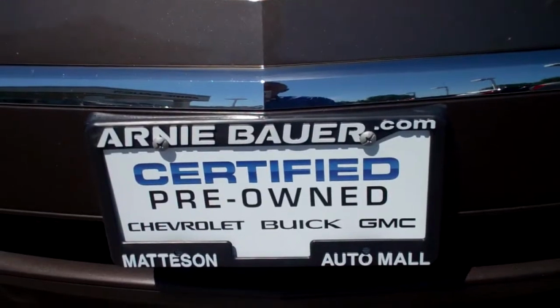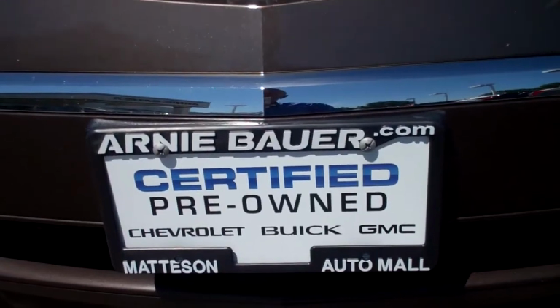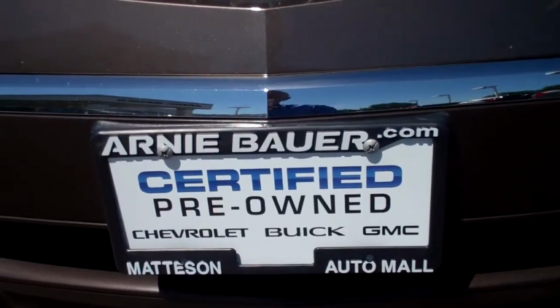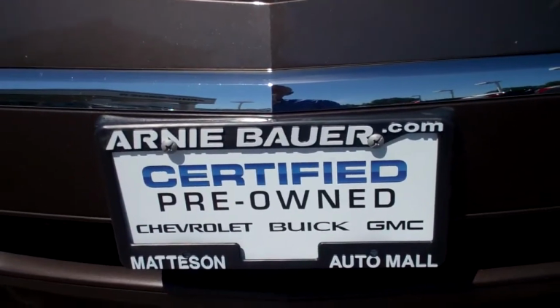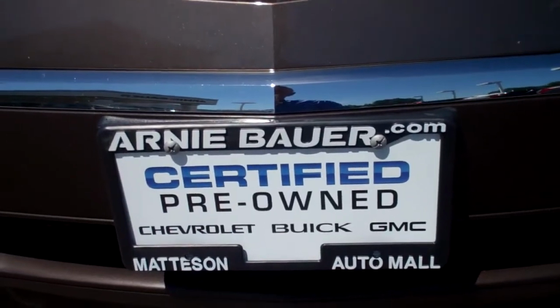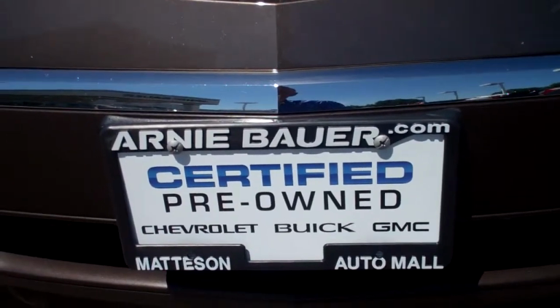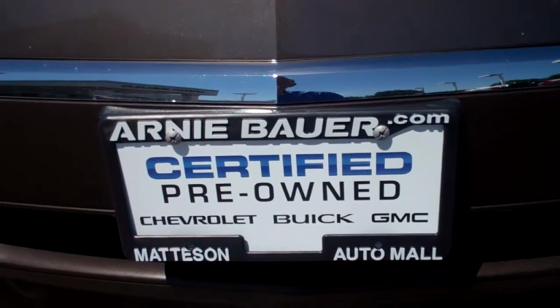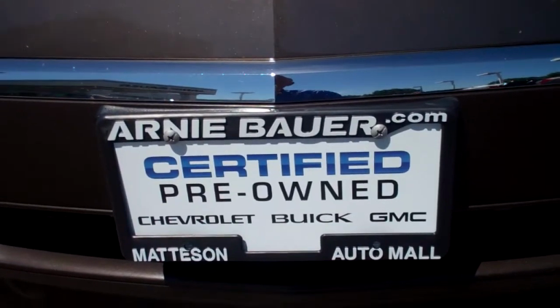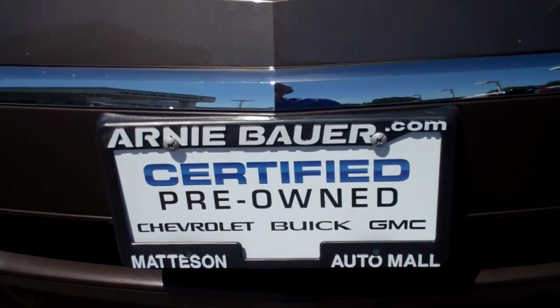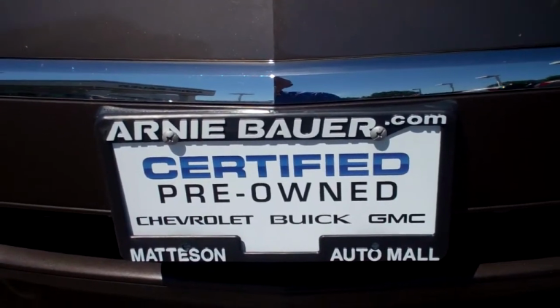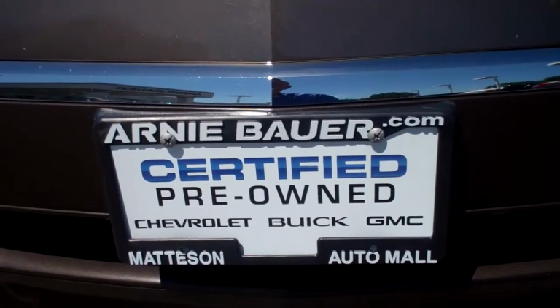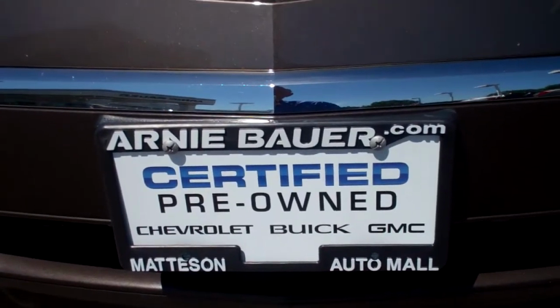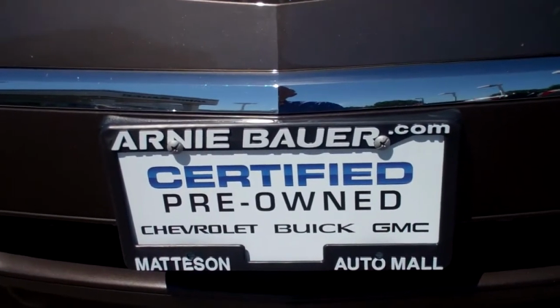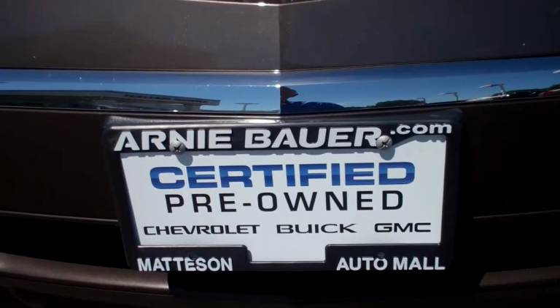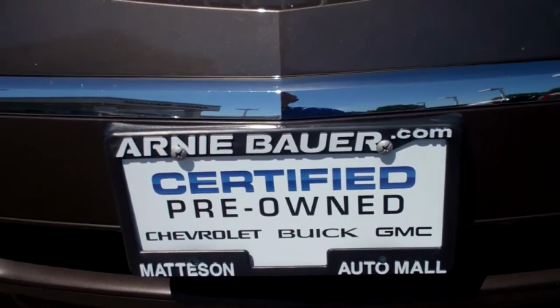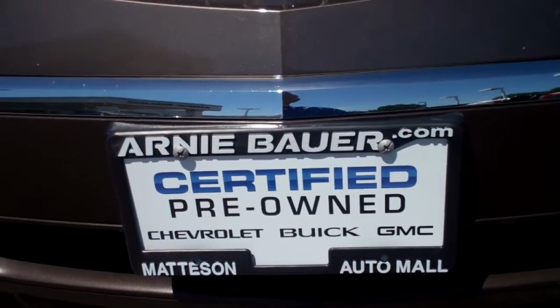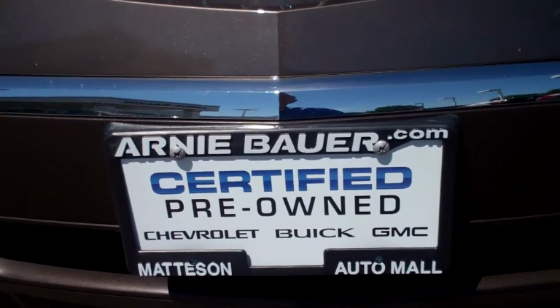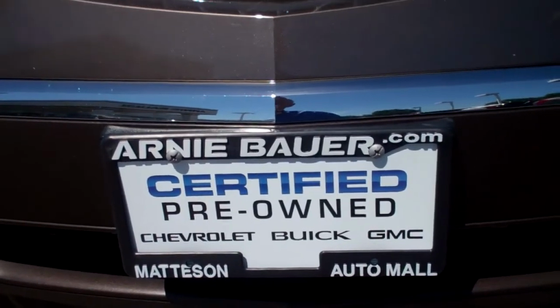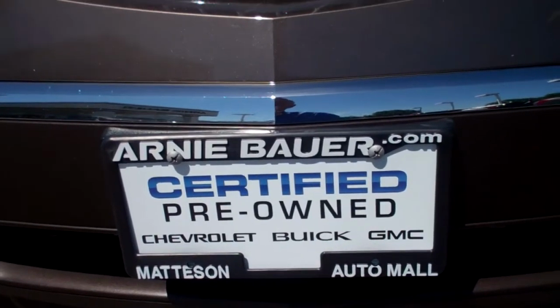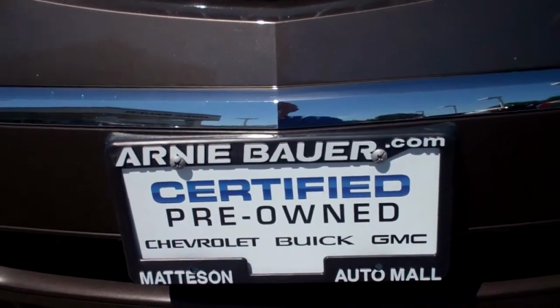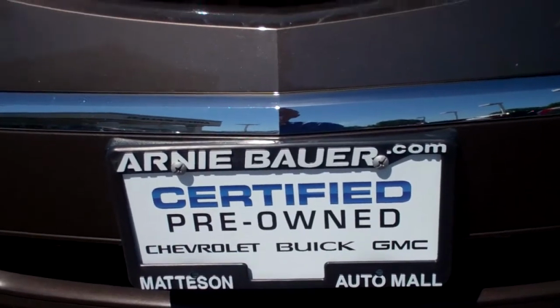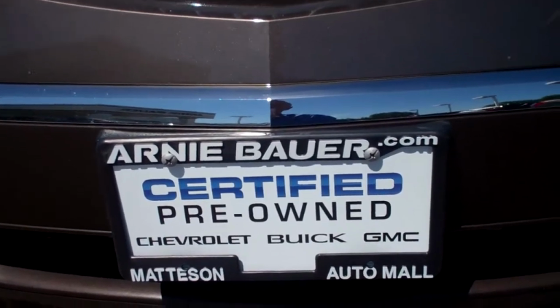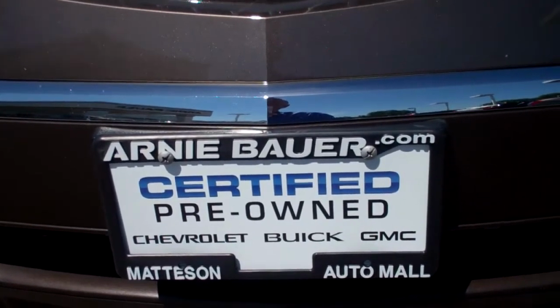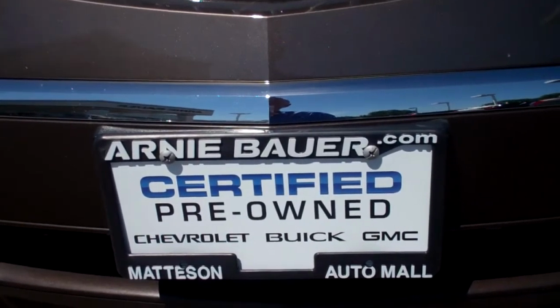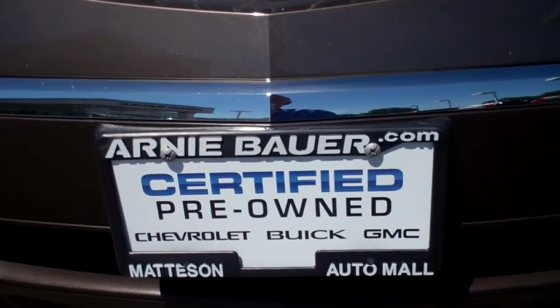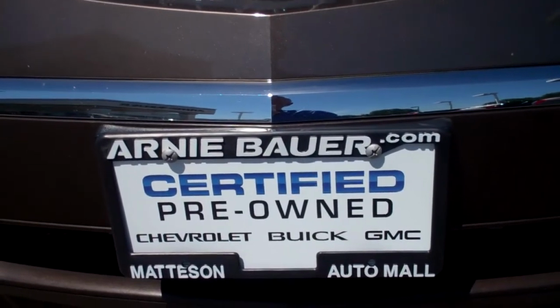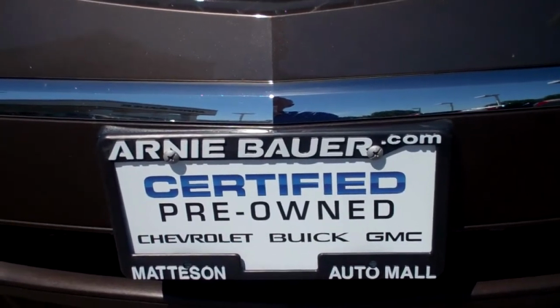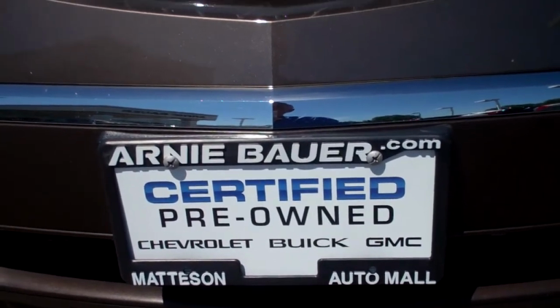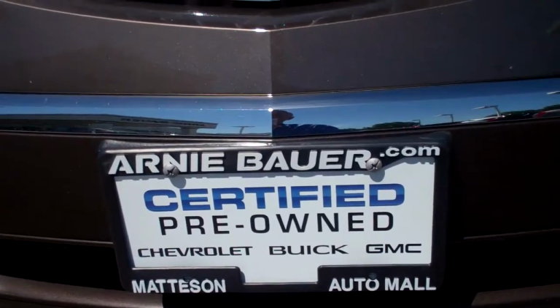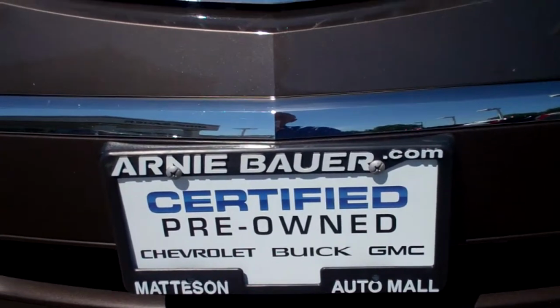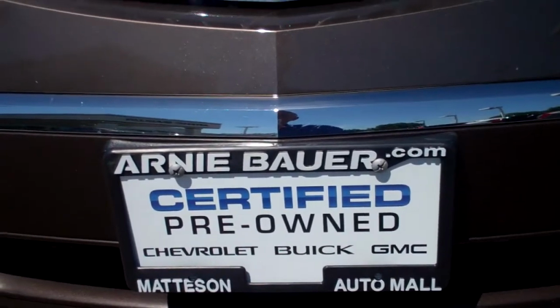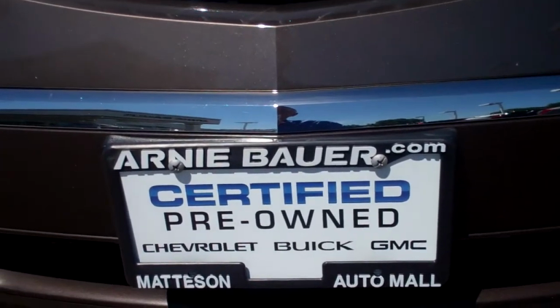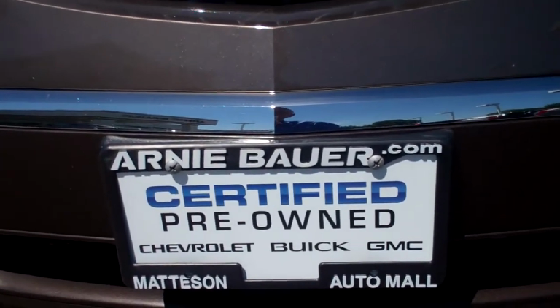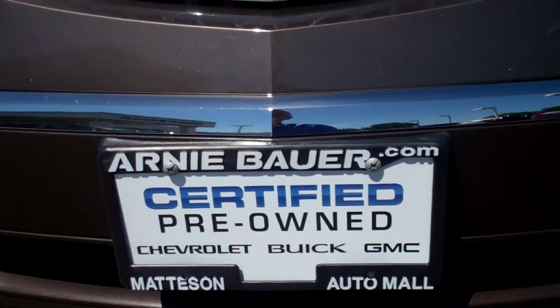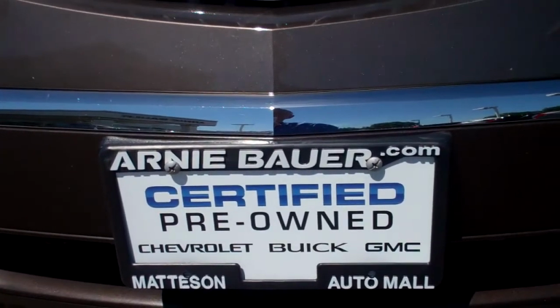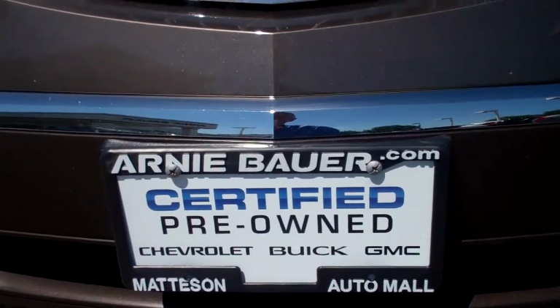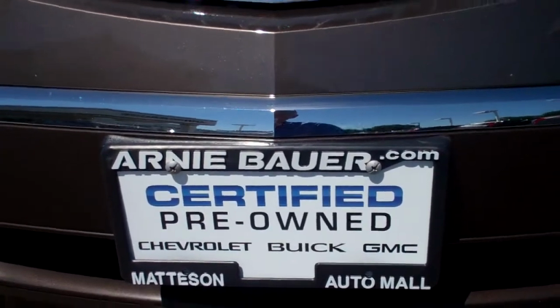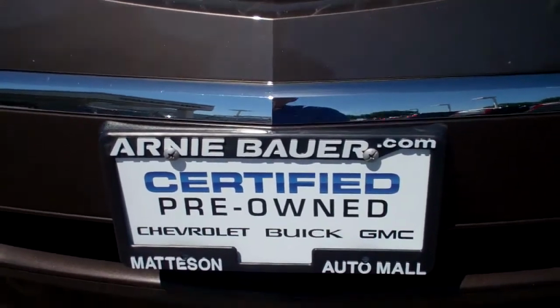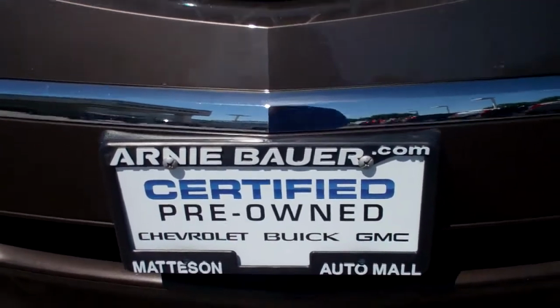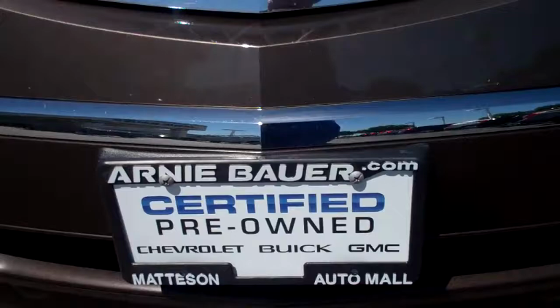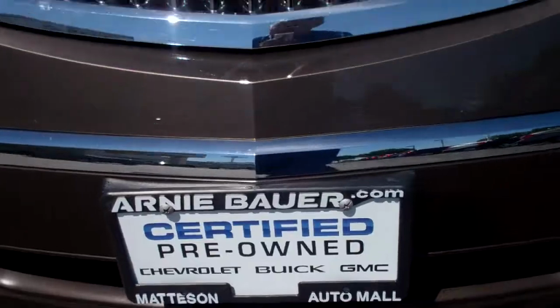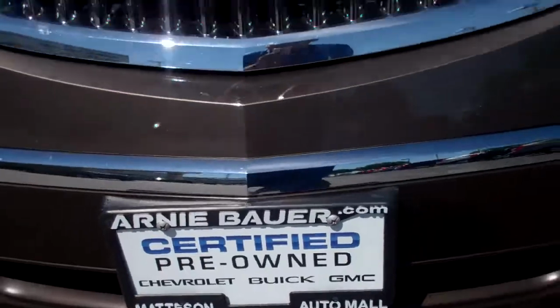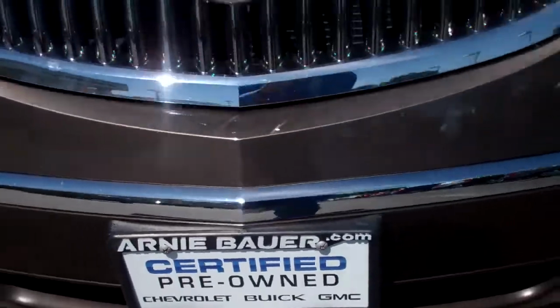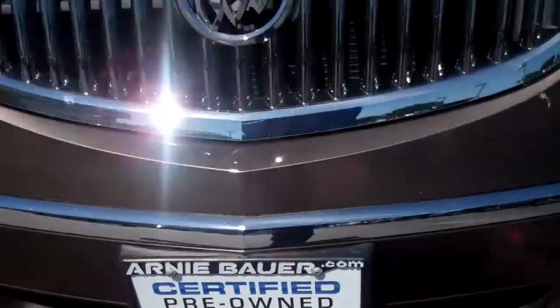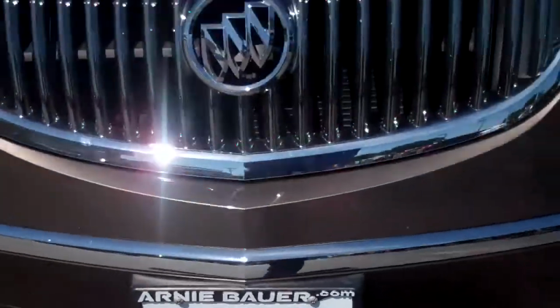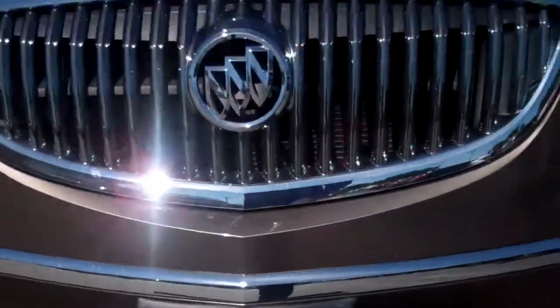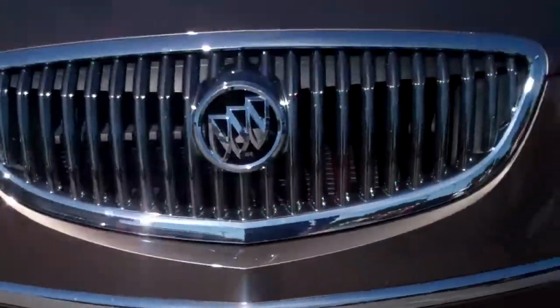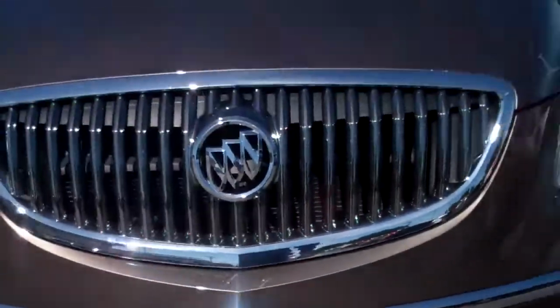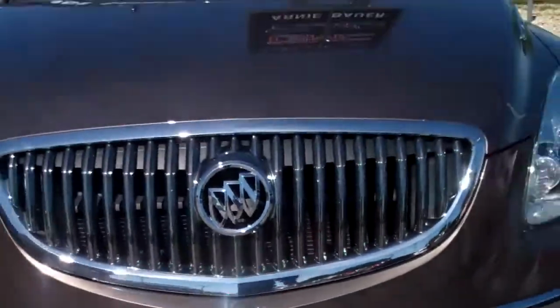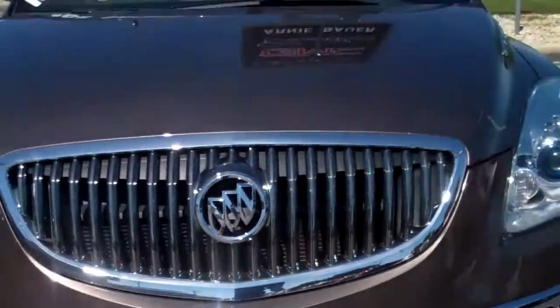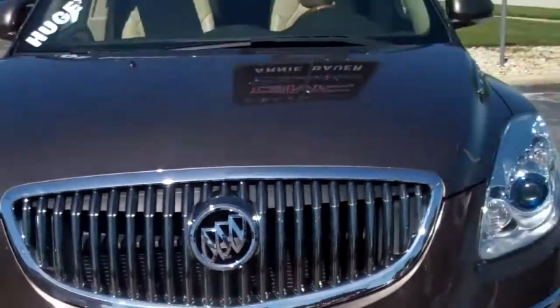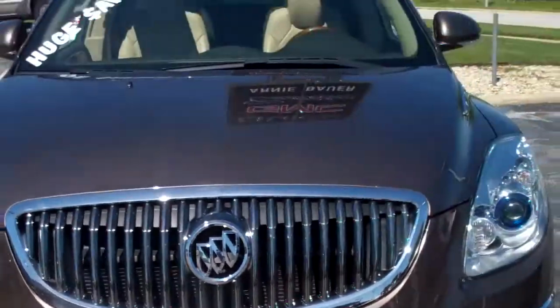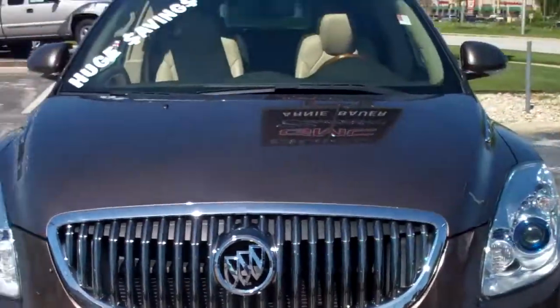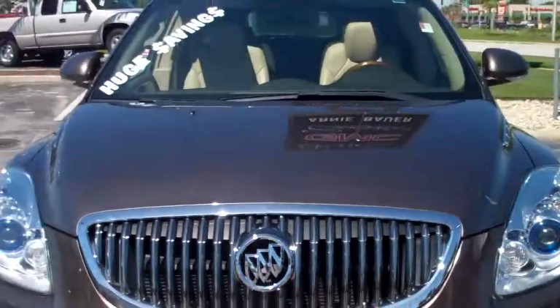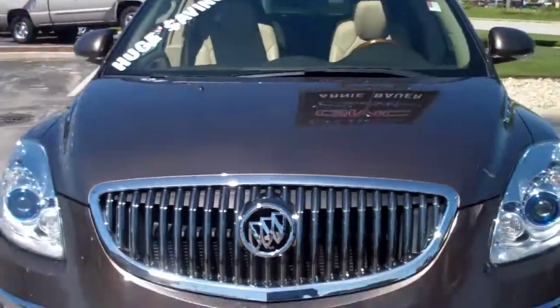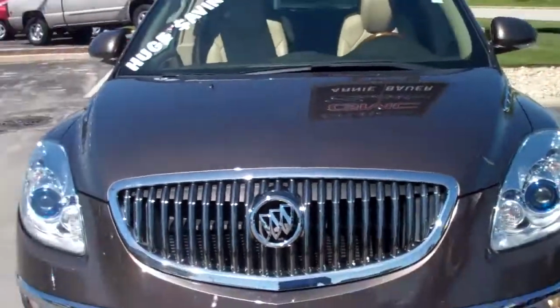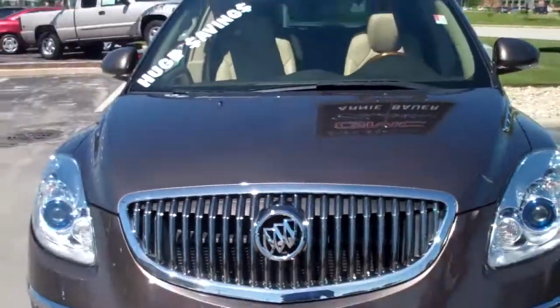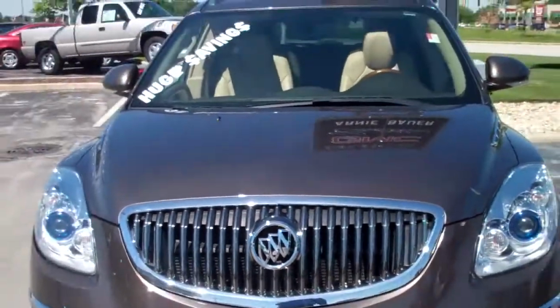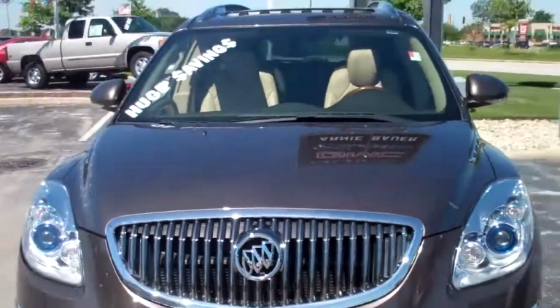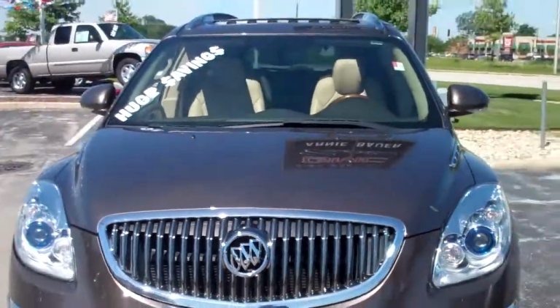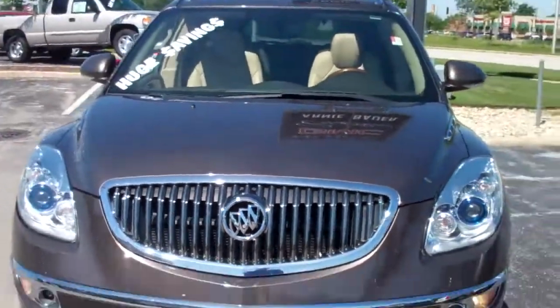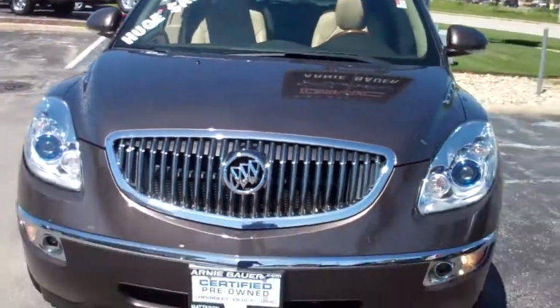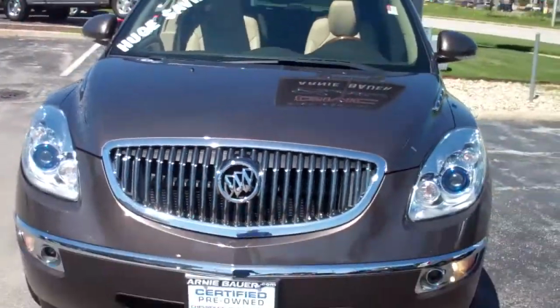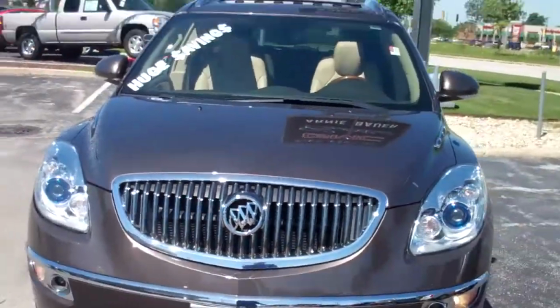Hi, this is Greg at Arnie Bauer Cadillac Buick GMC in the Madison Auto Mall in Madison, Illinois, Route 30 and Central Avenue.